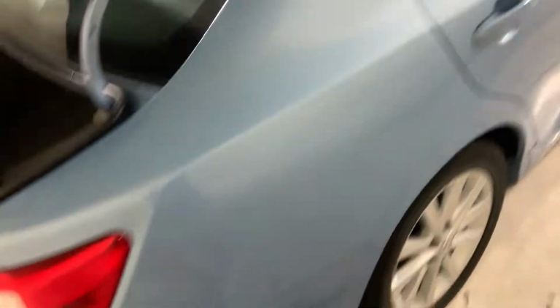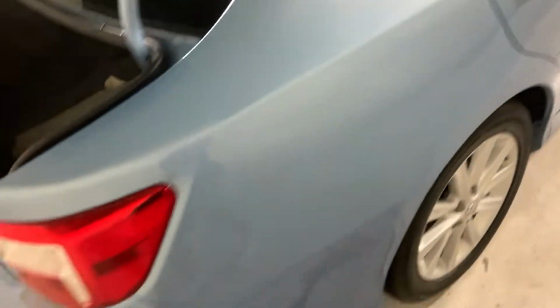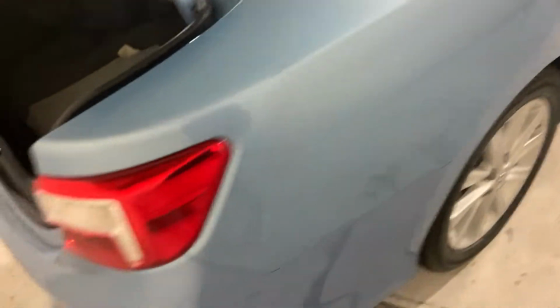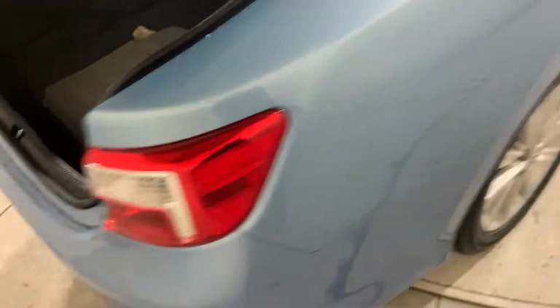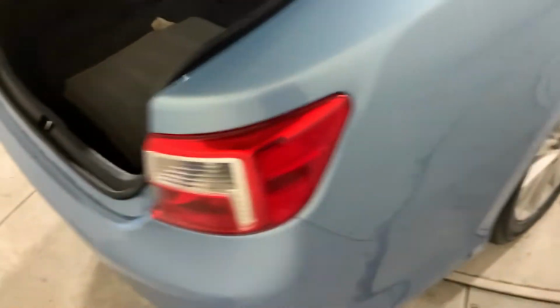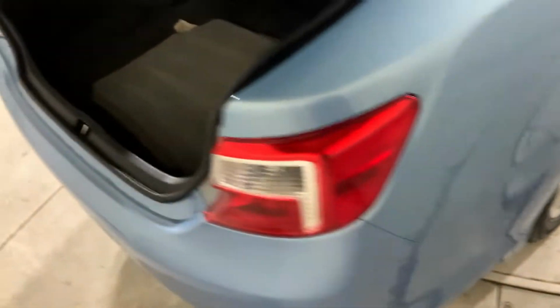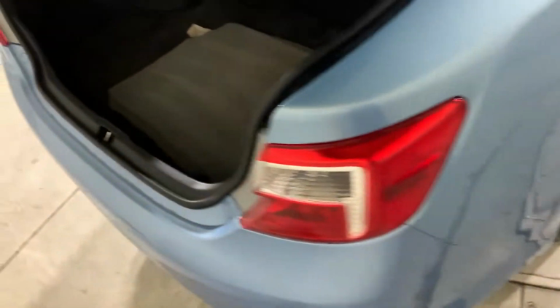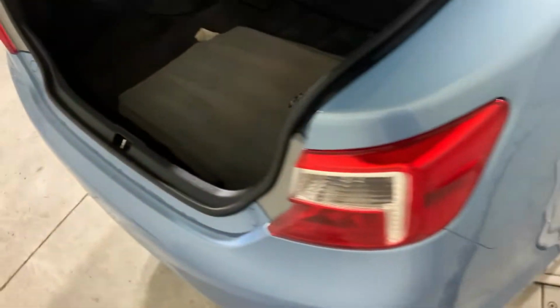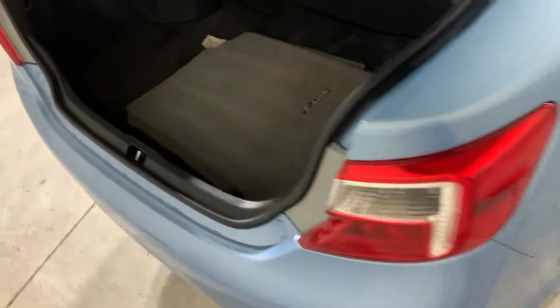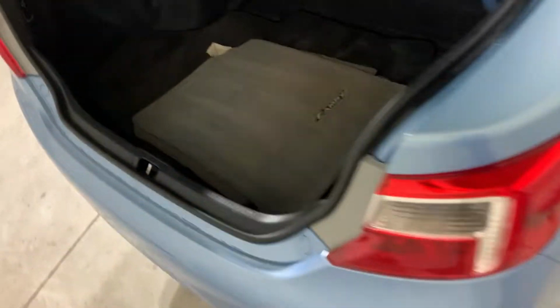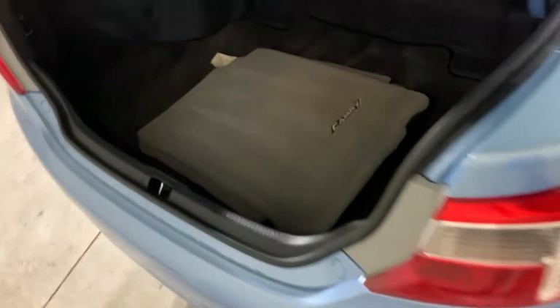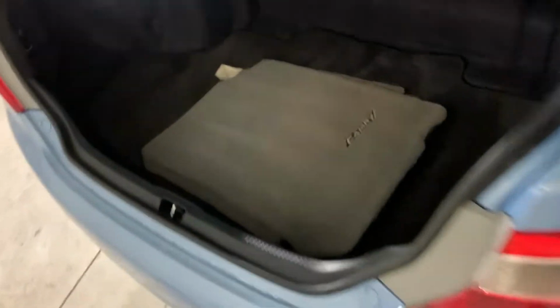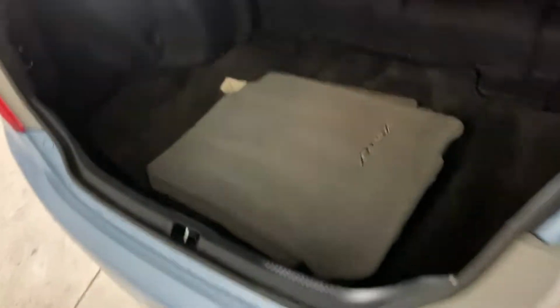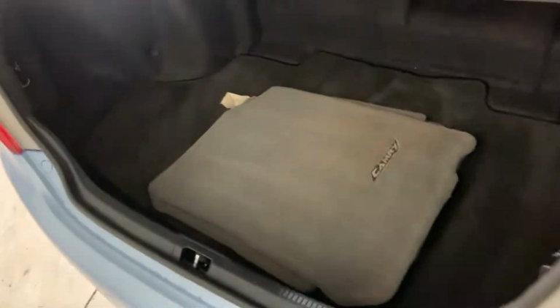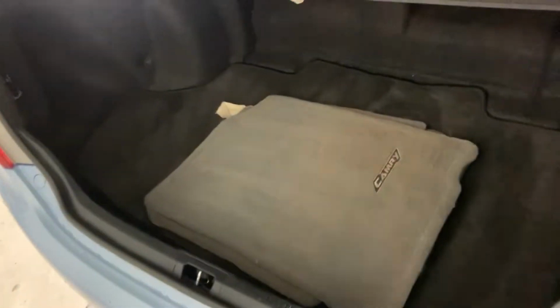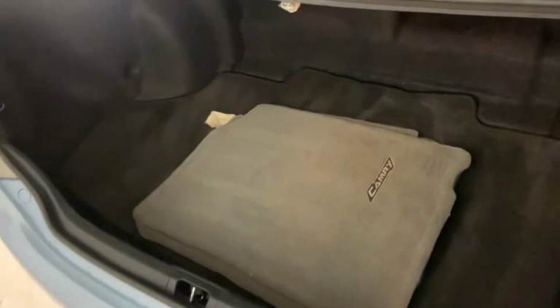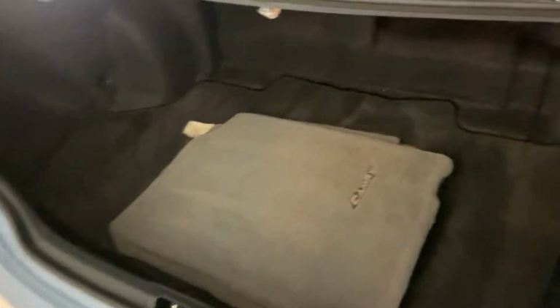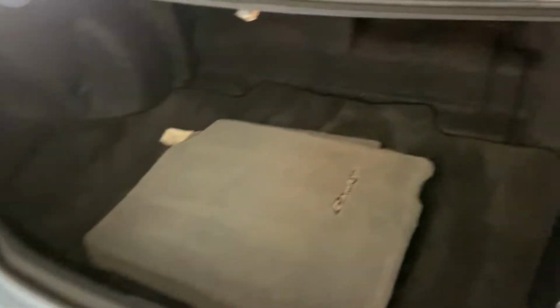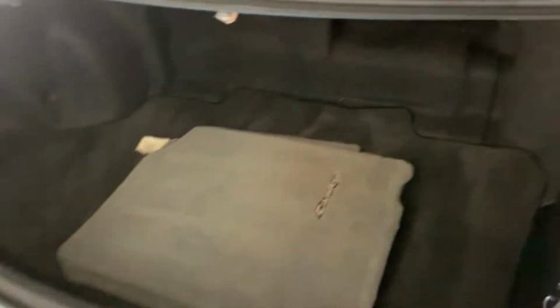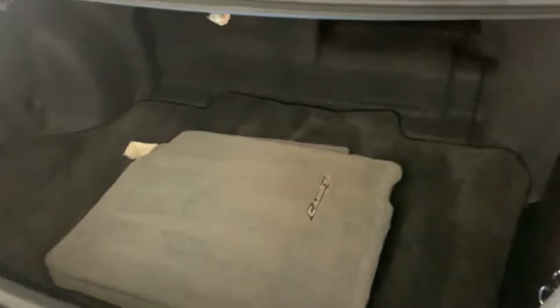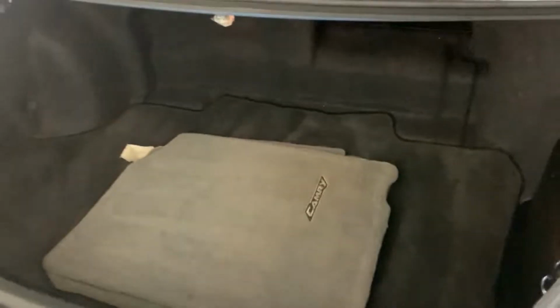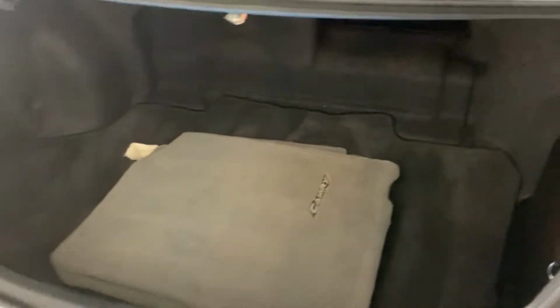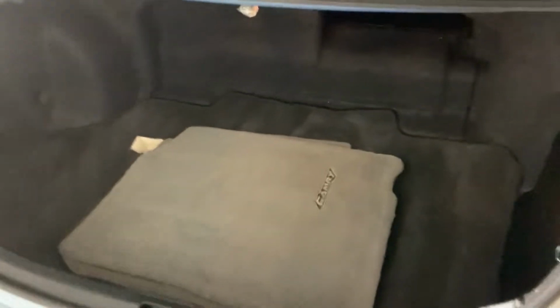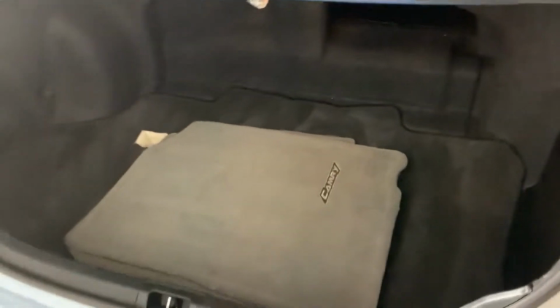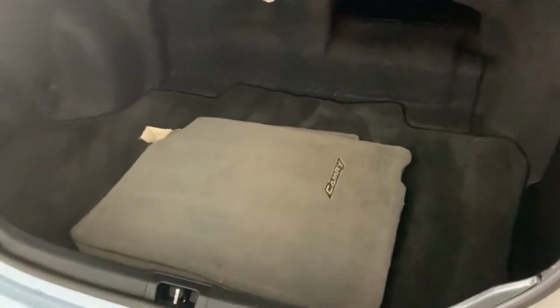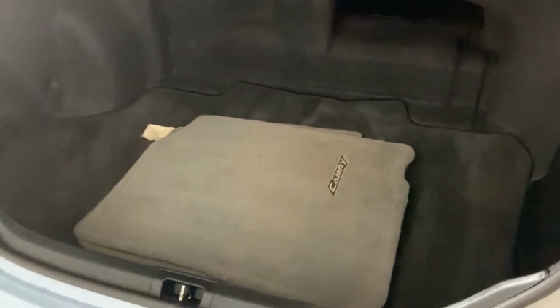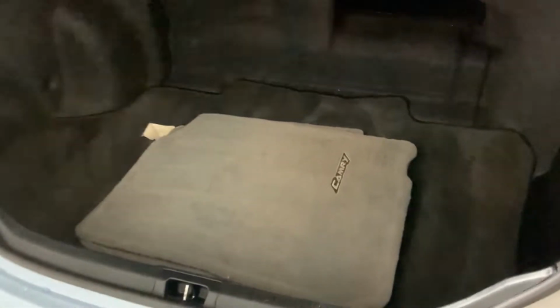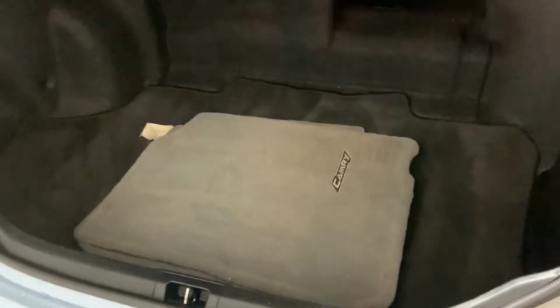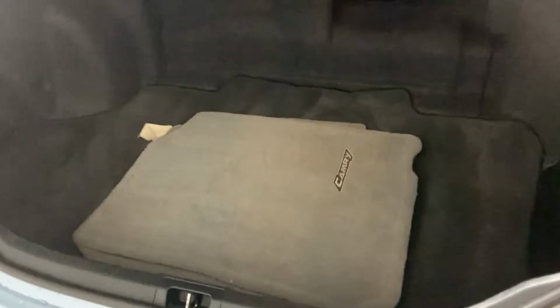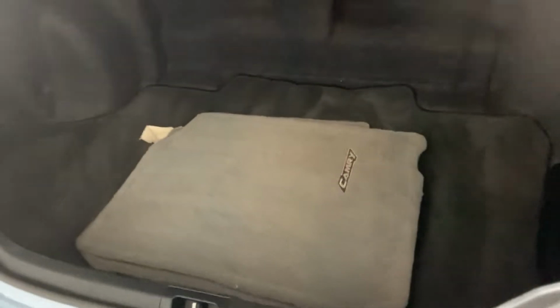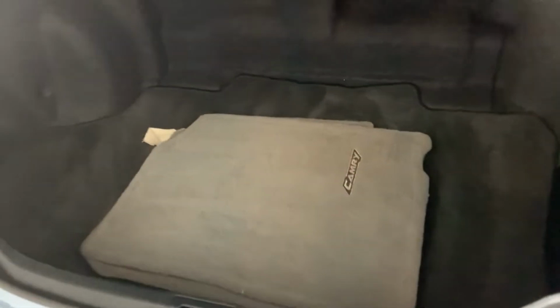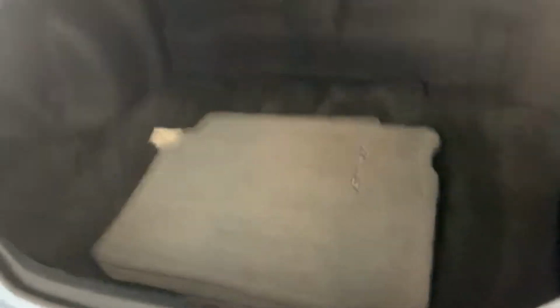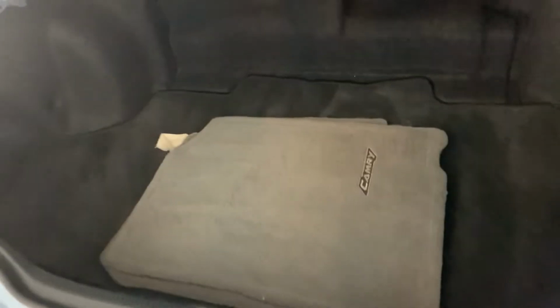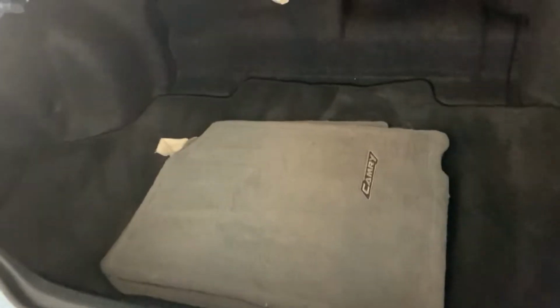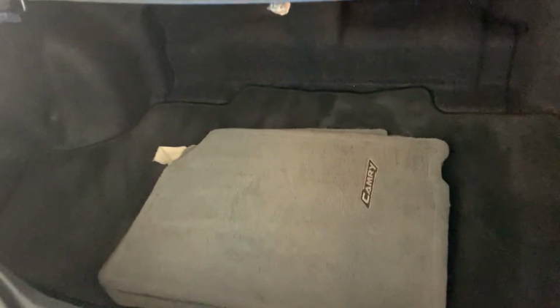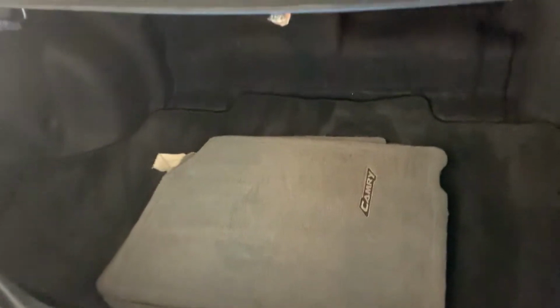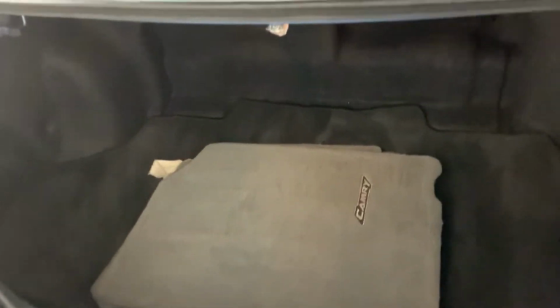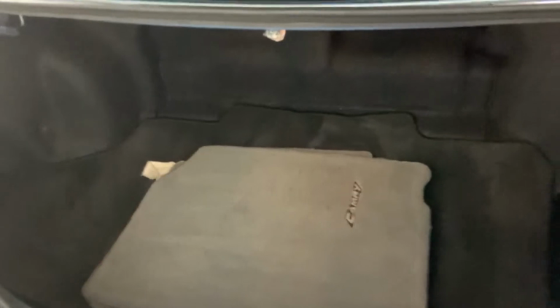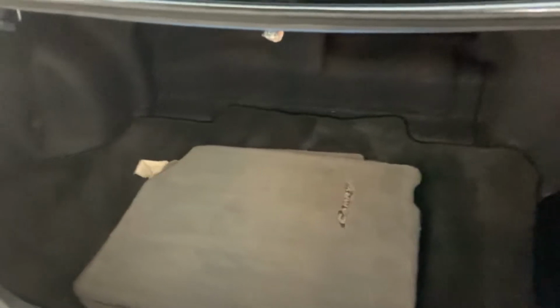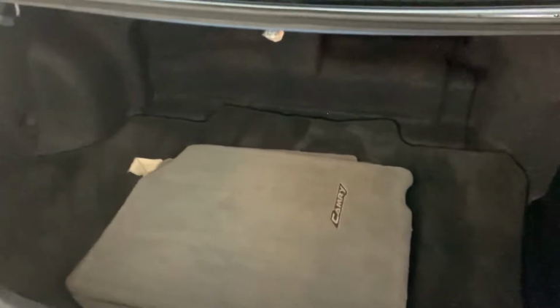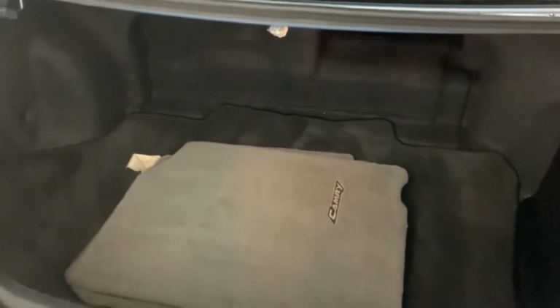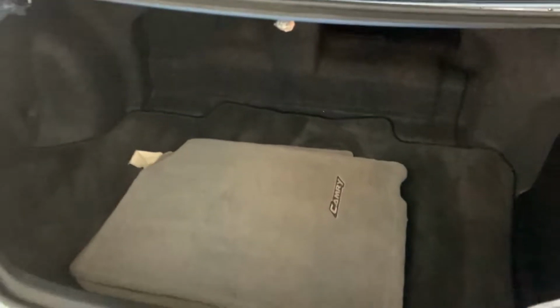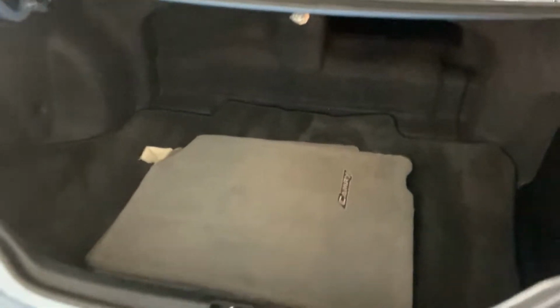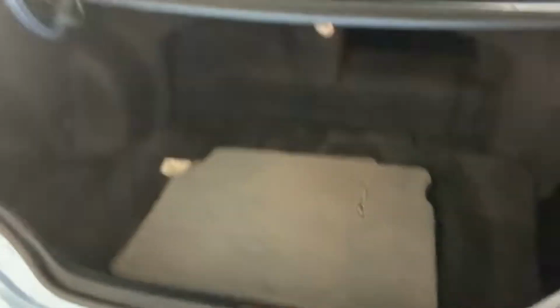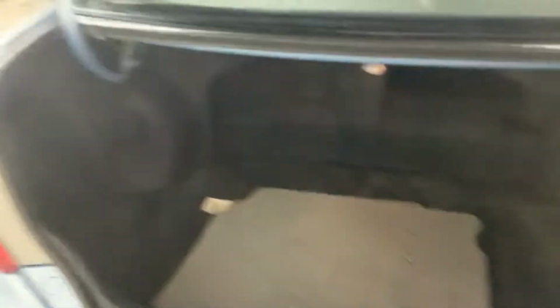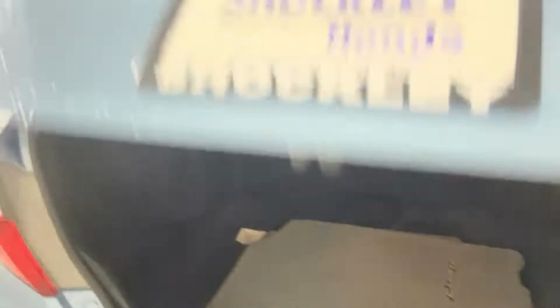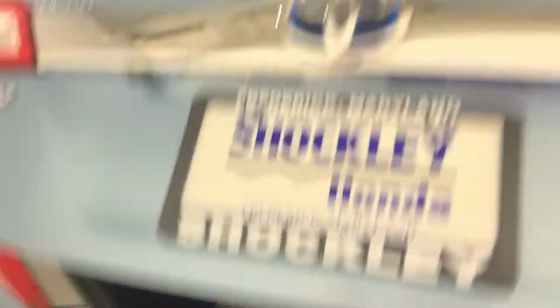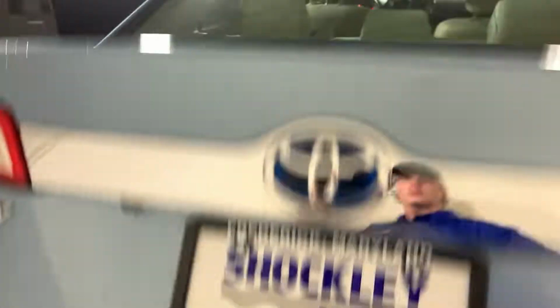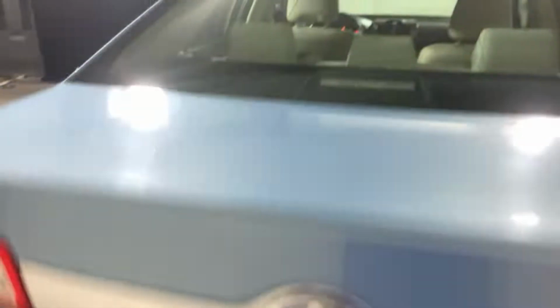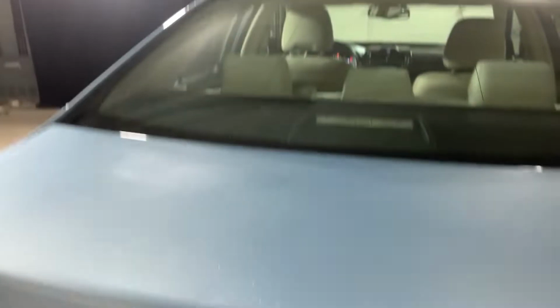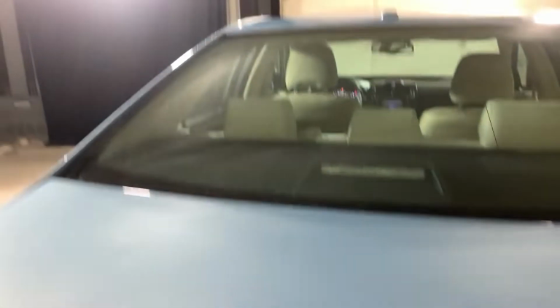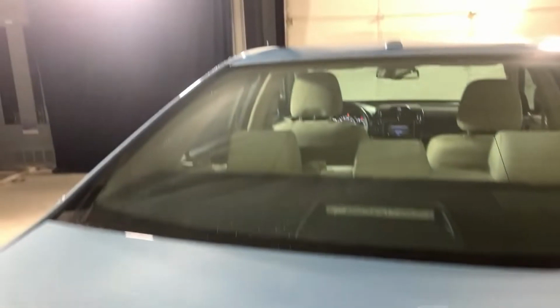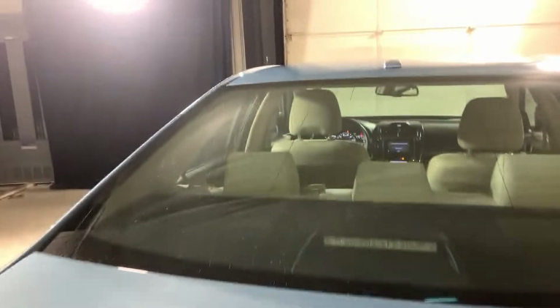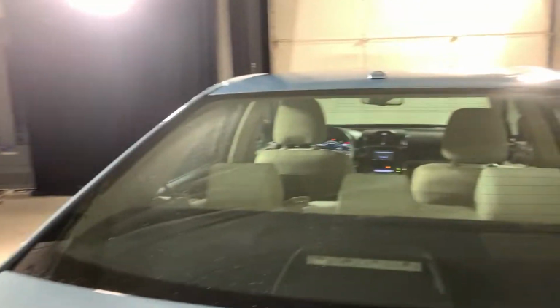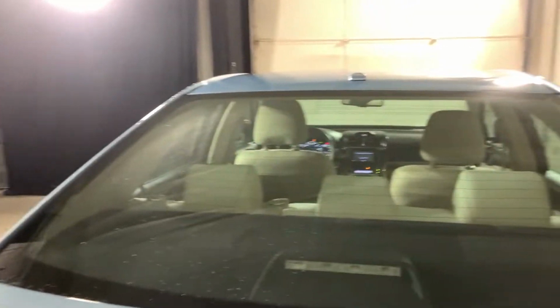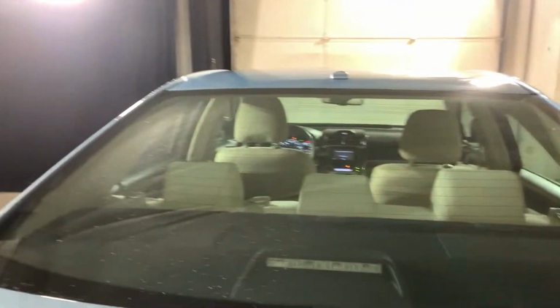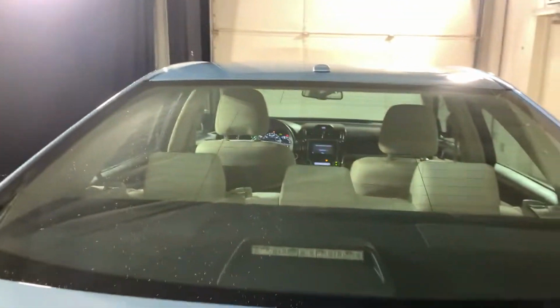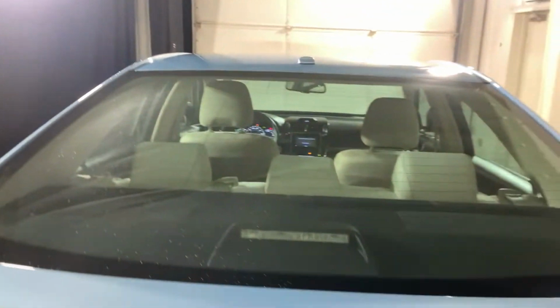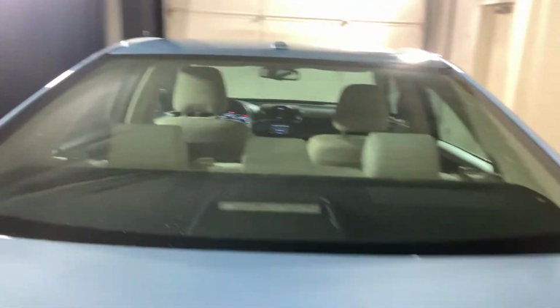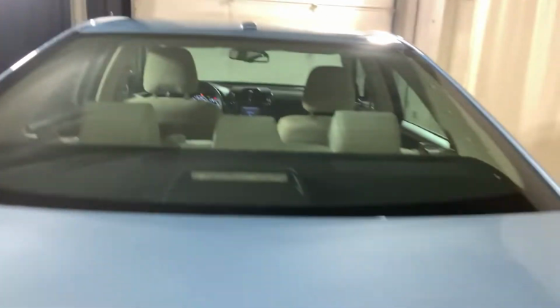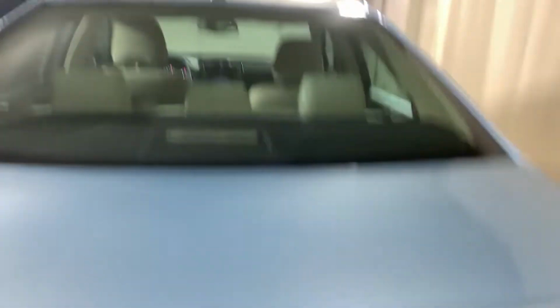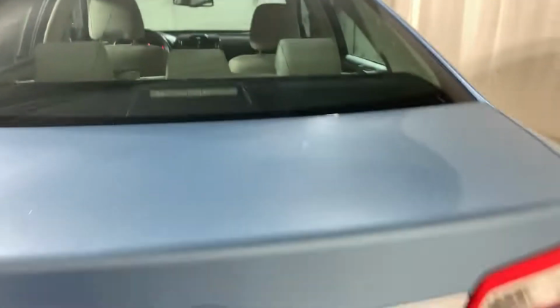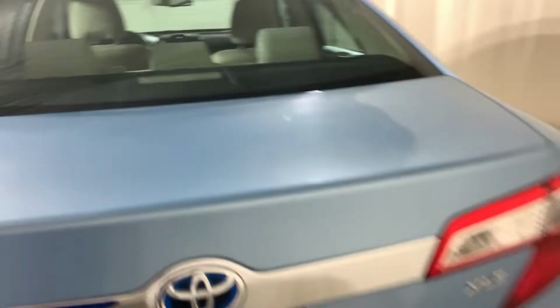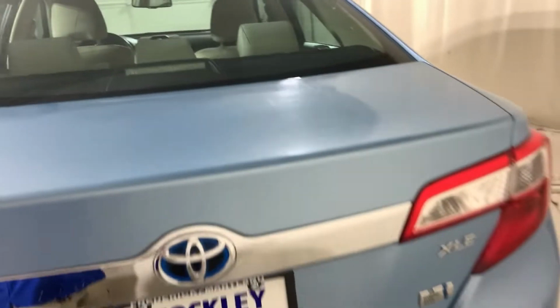There's lots of trunk space in the back, and floor mats are included. Quick look at the back exterior.